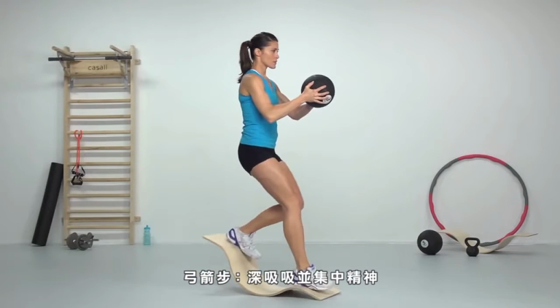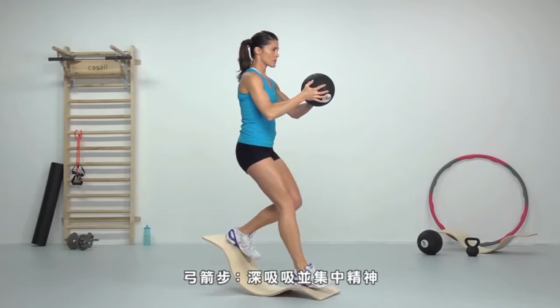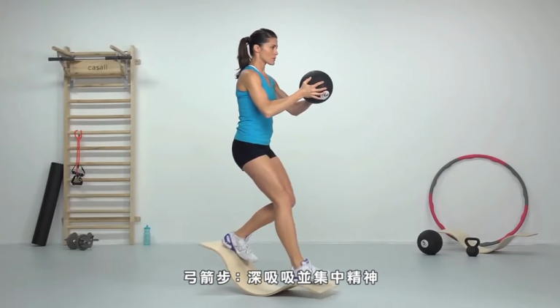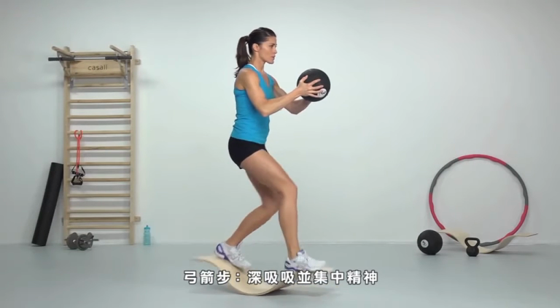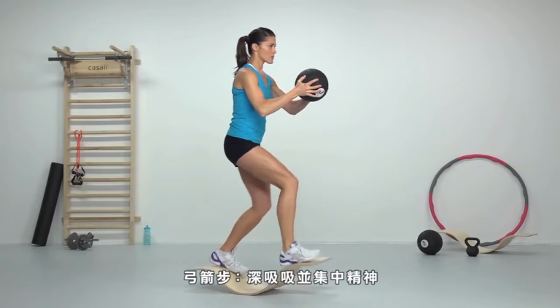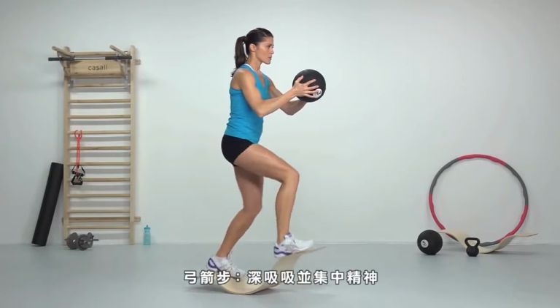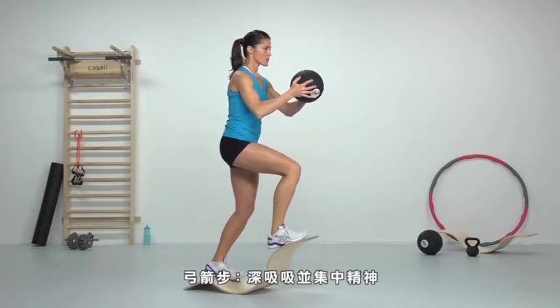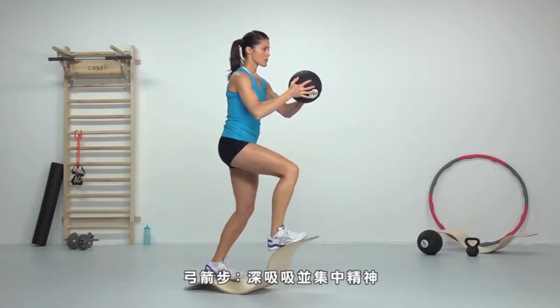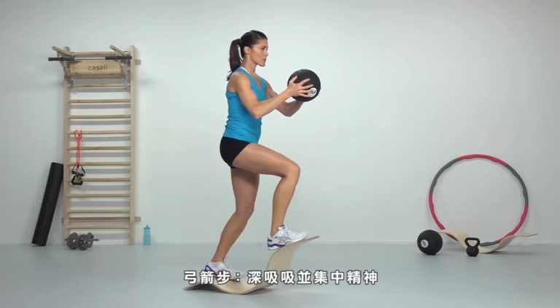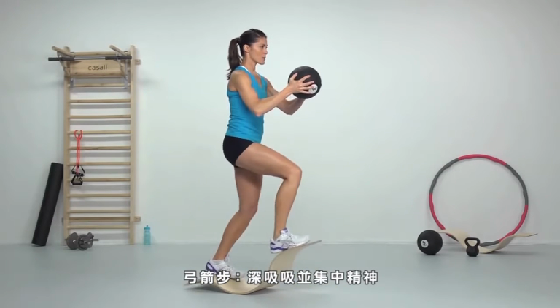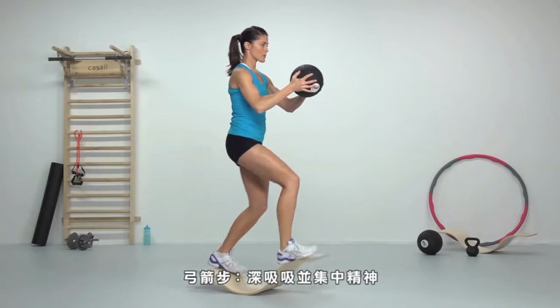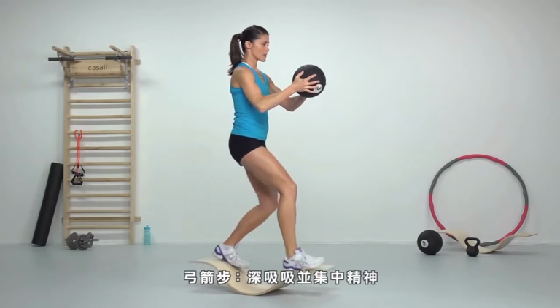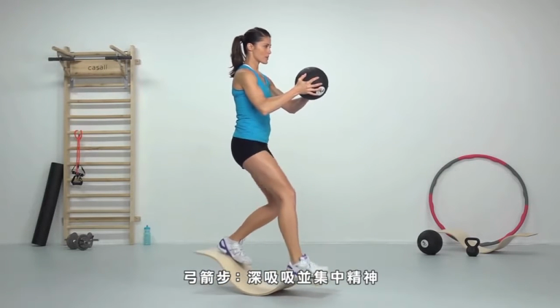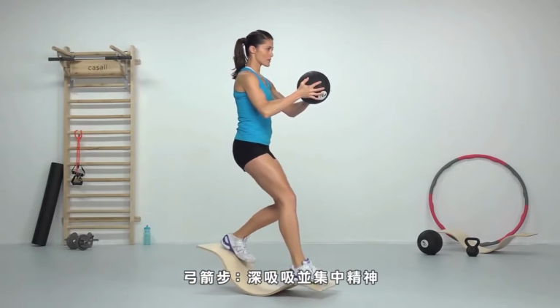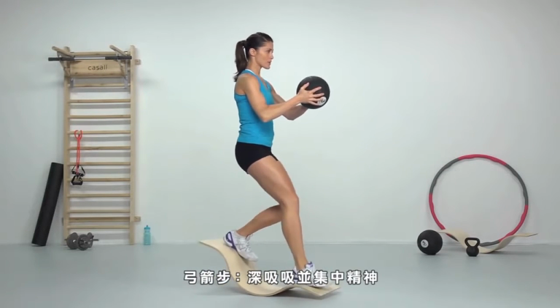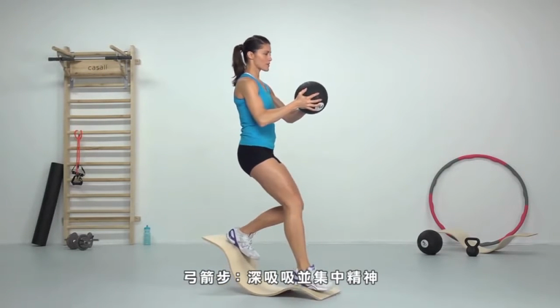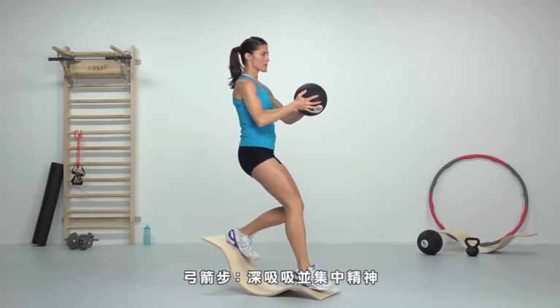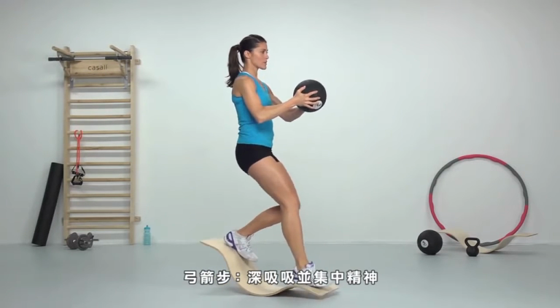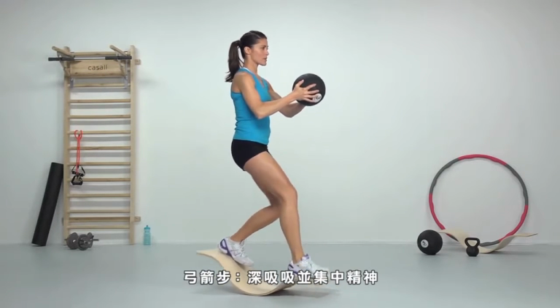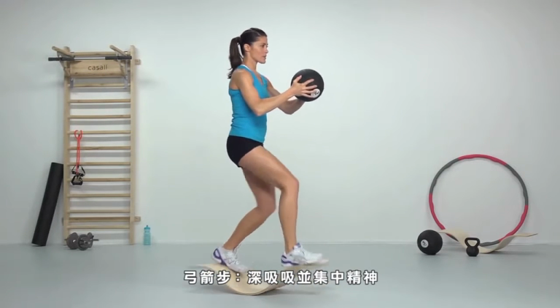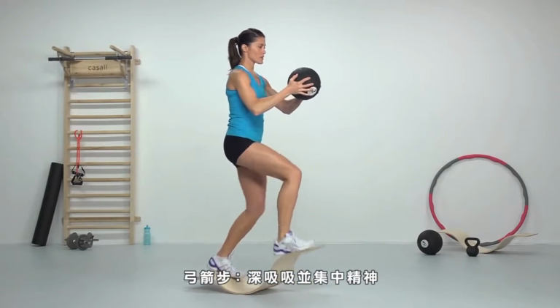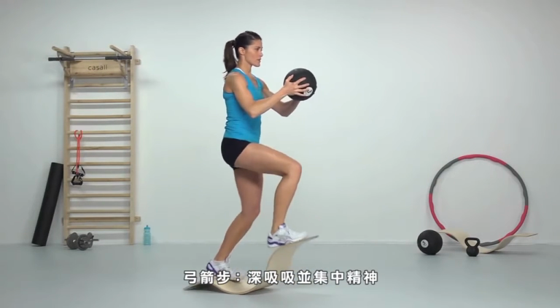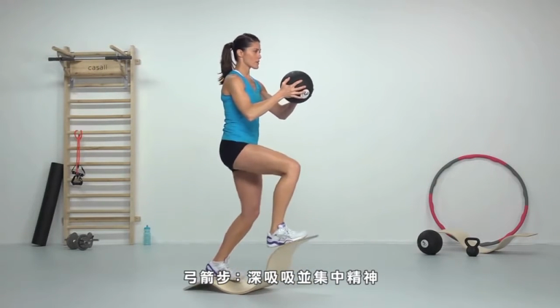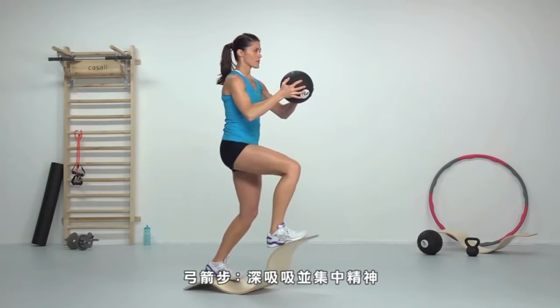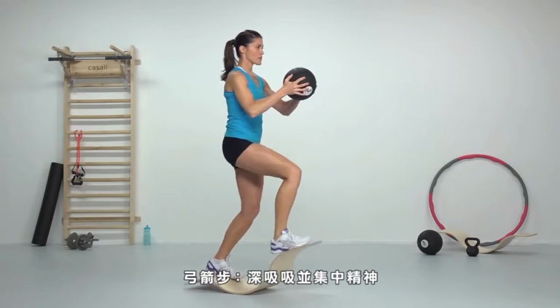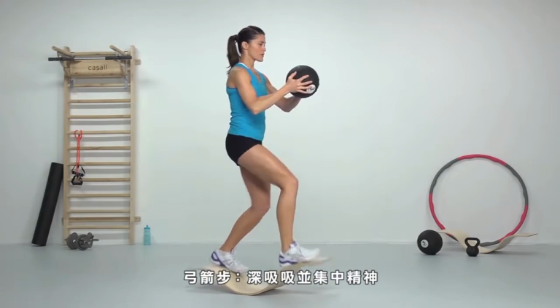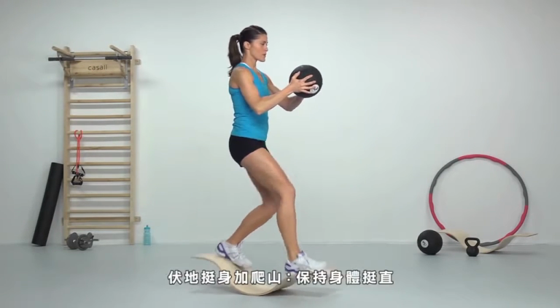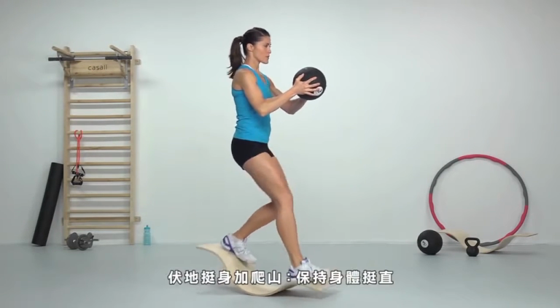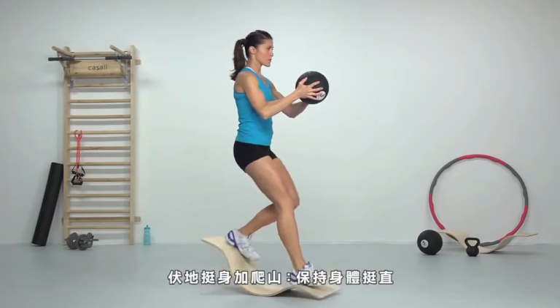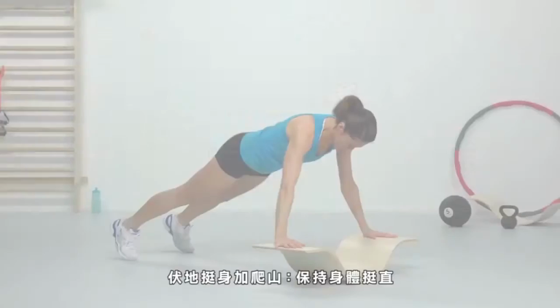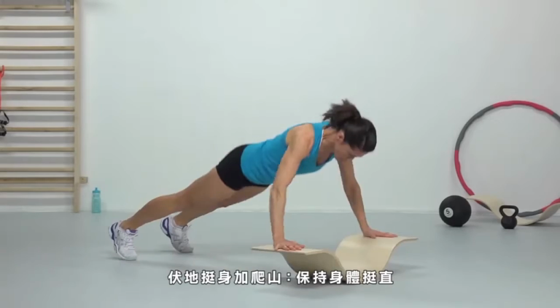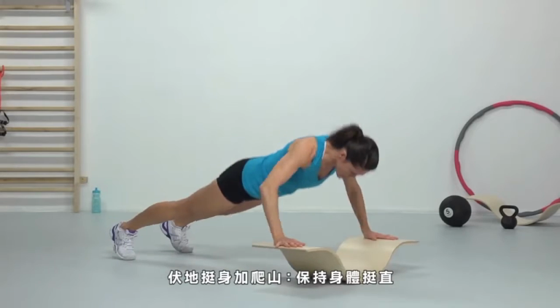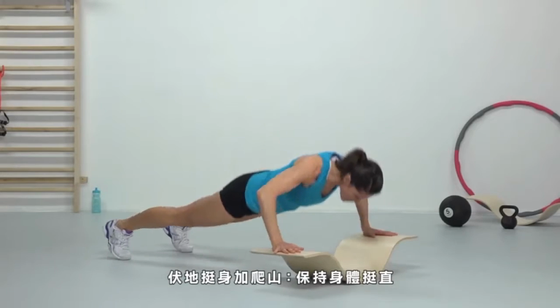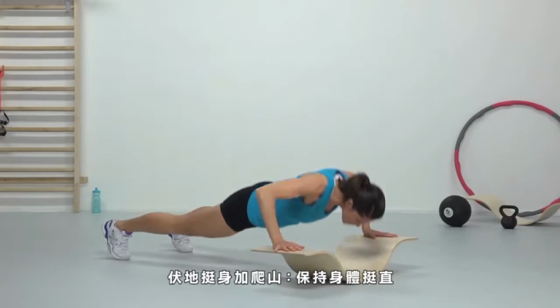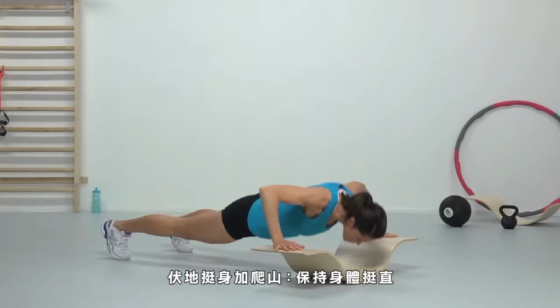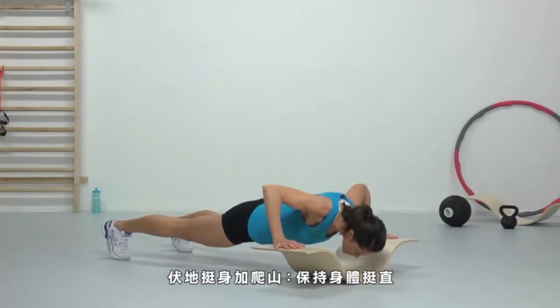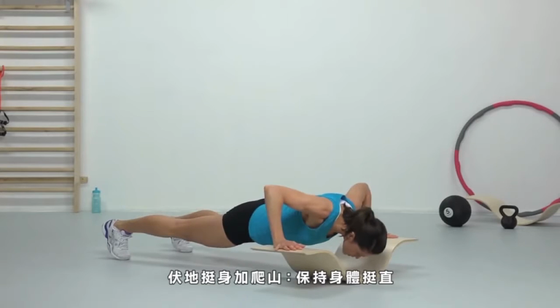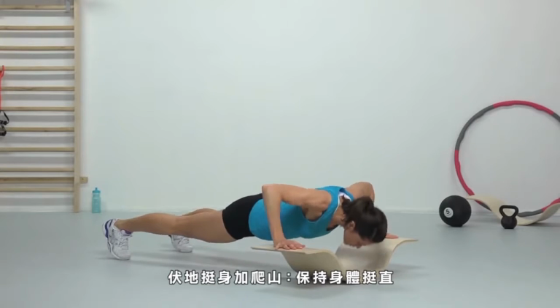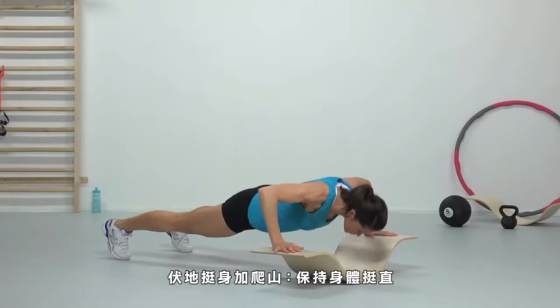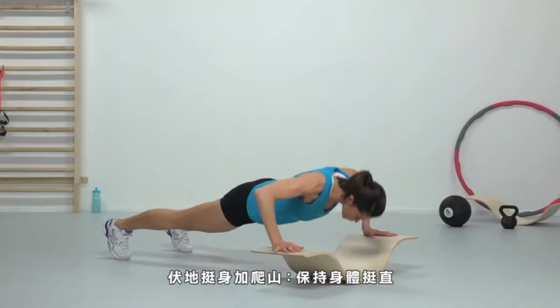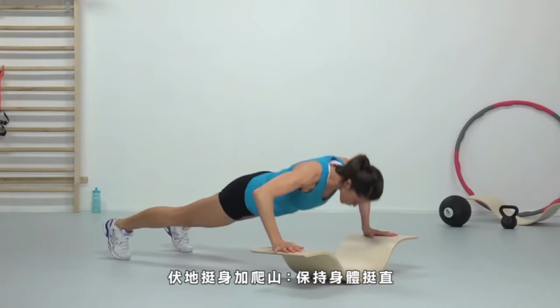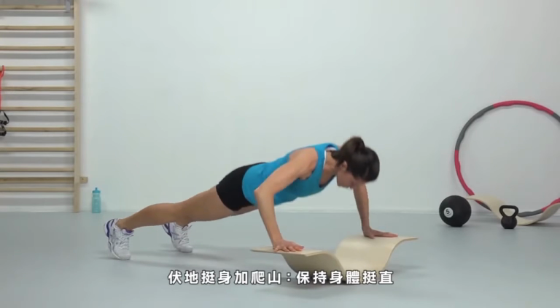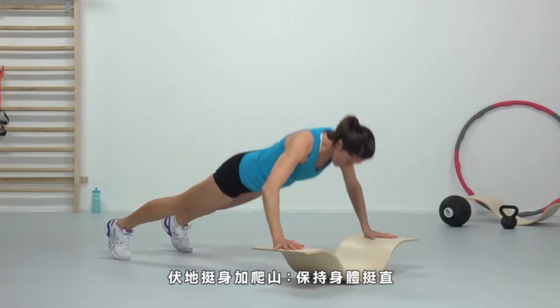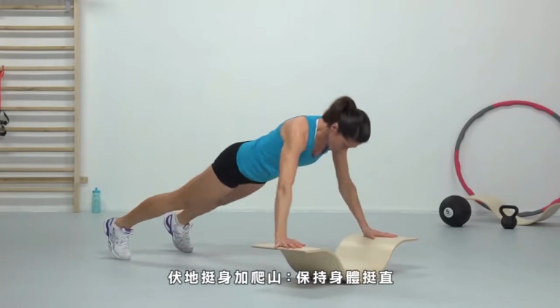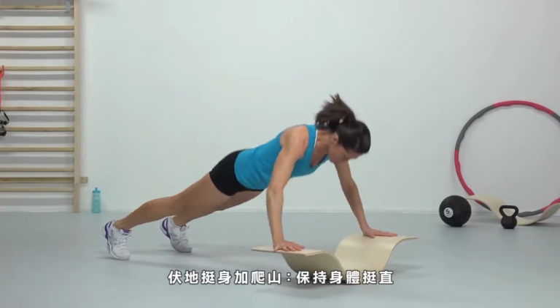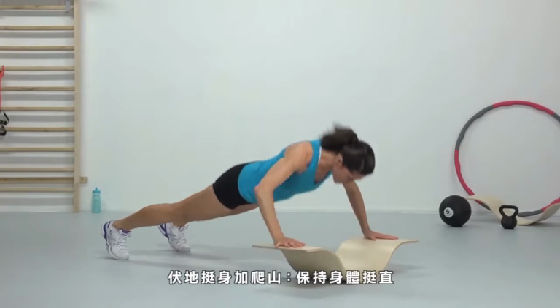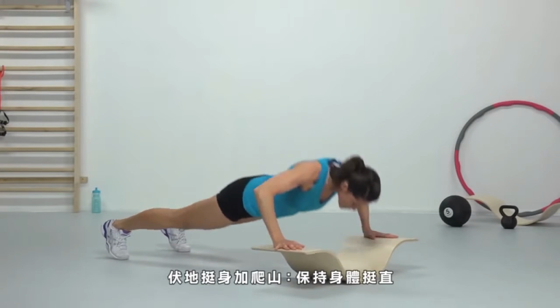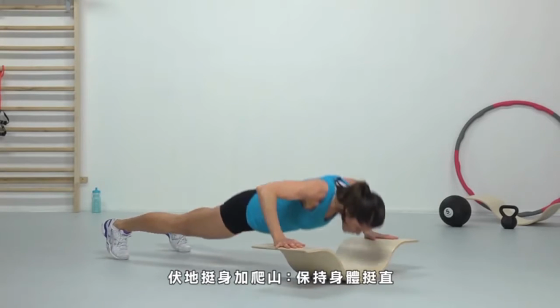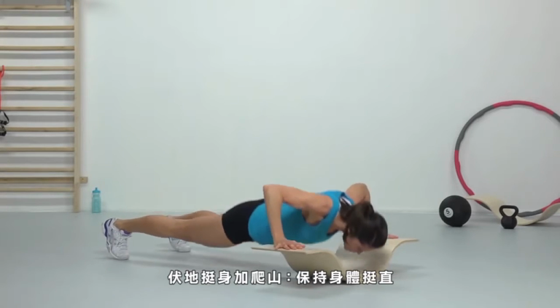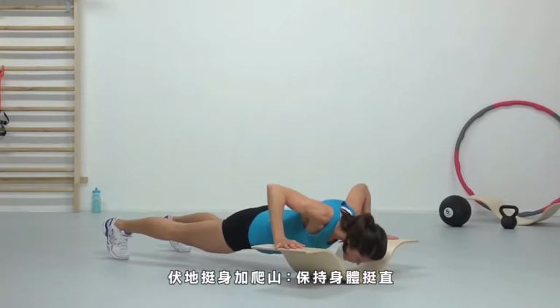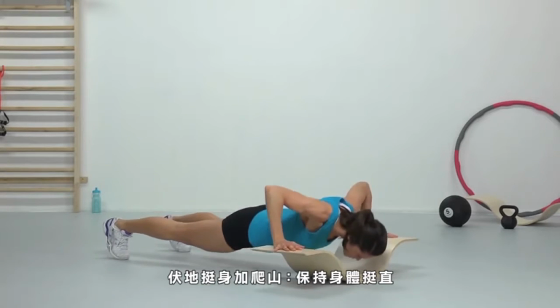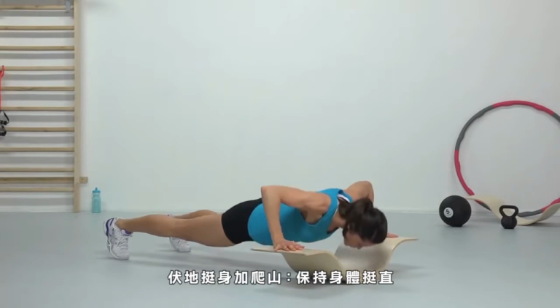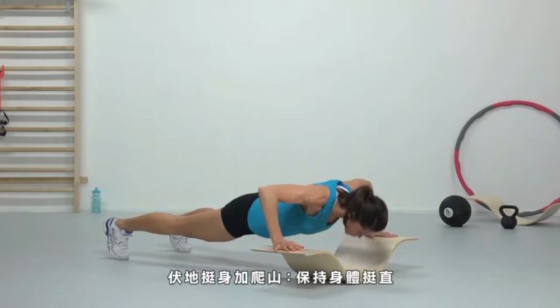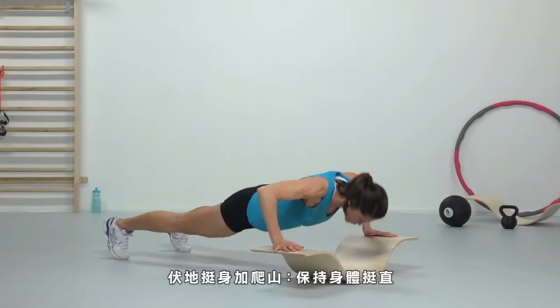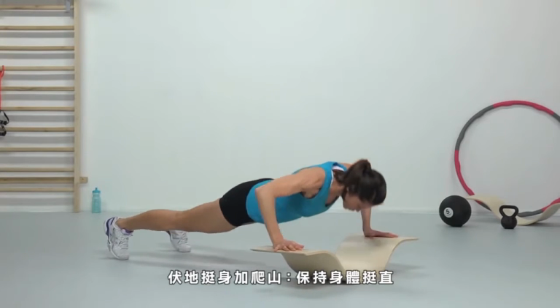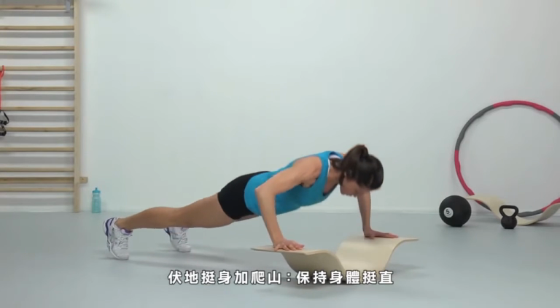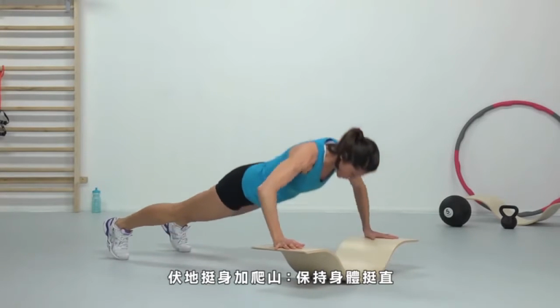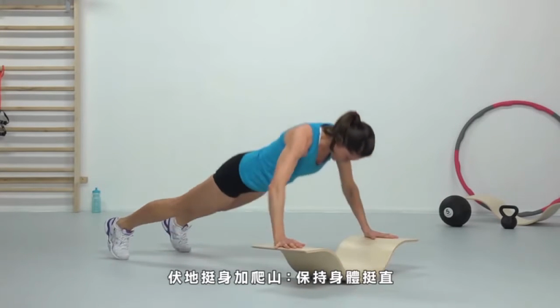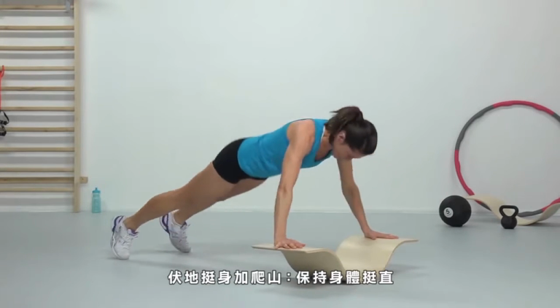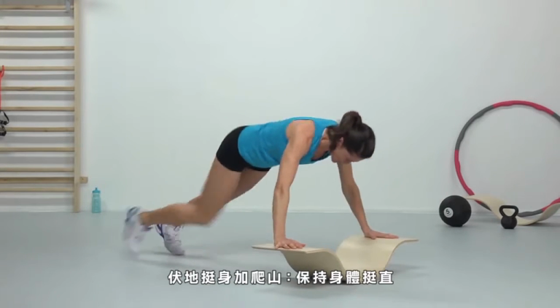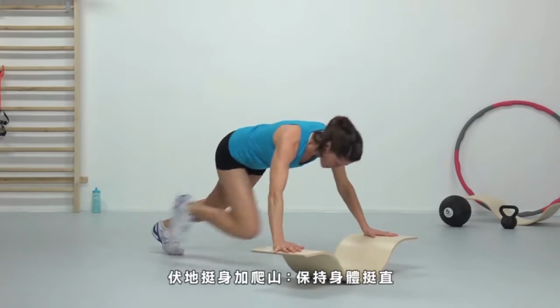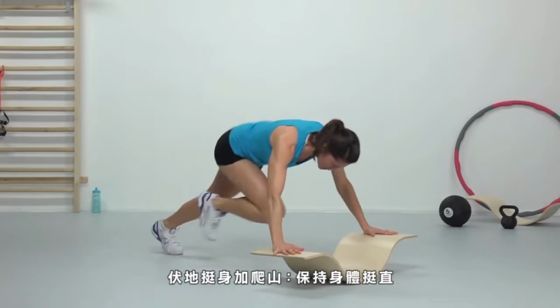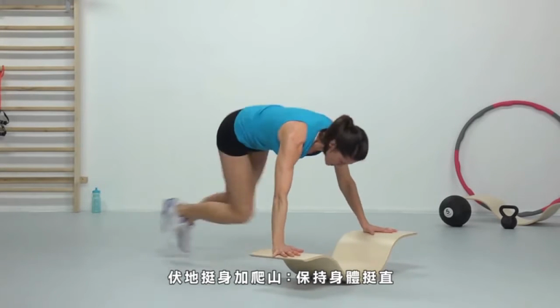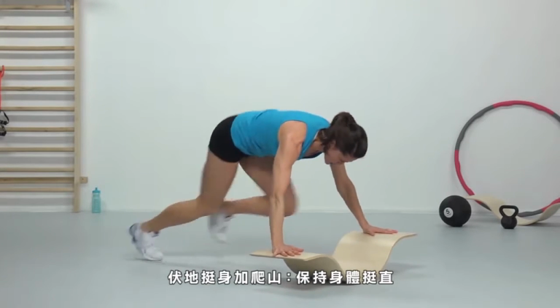Lunges. Breathe and focus. Push-ups with mountain climber. Keep your body totally straight and strong.